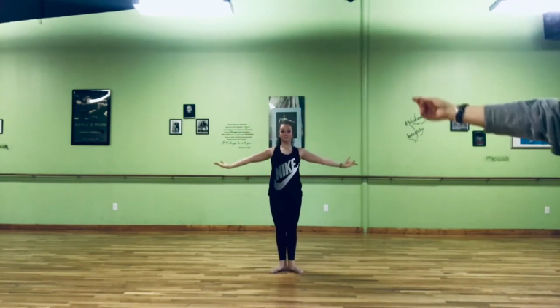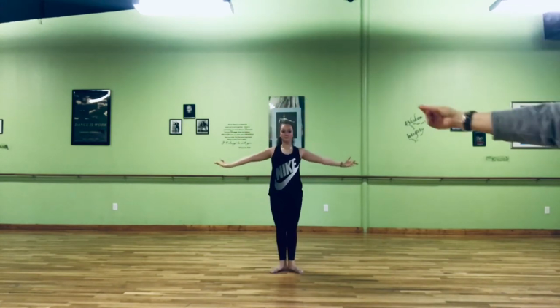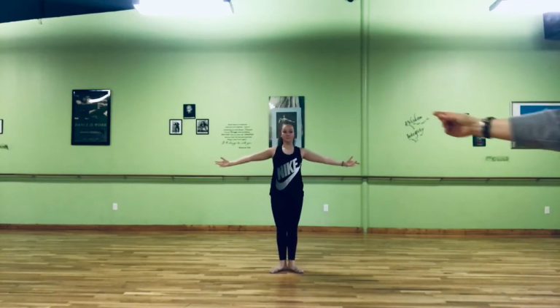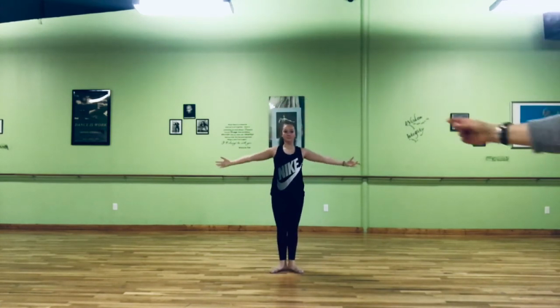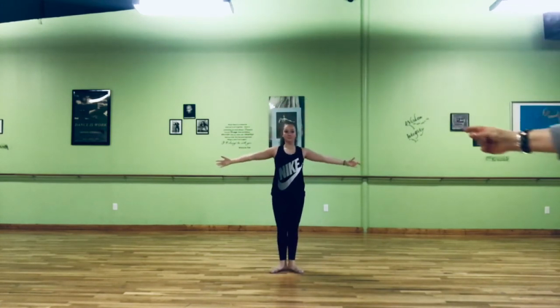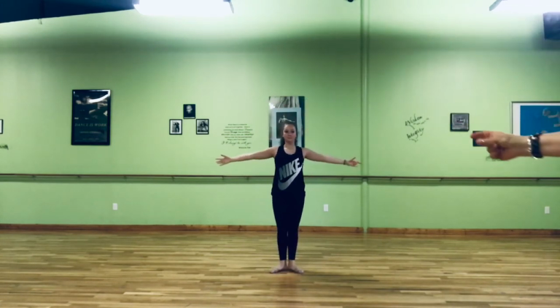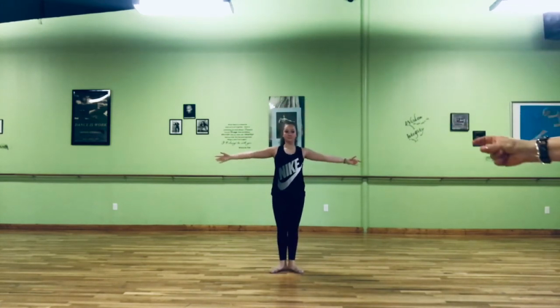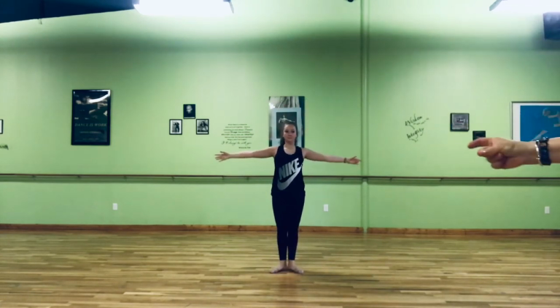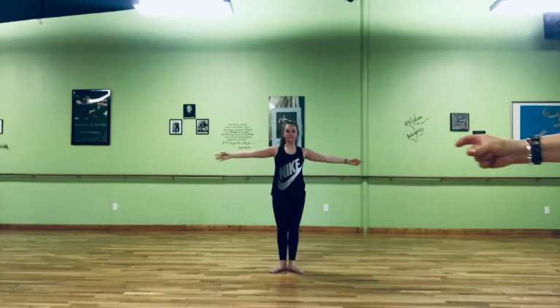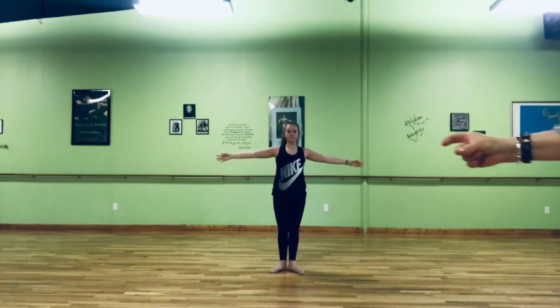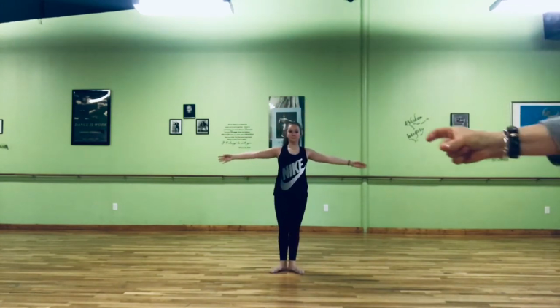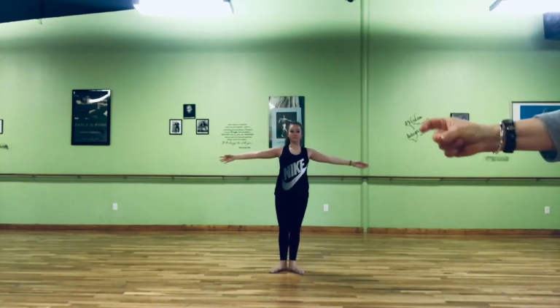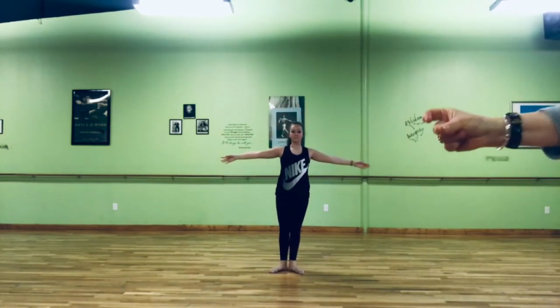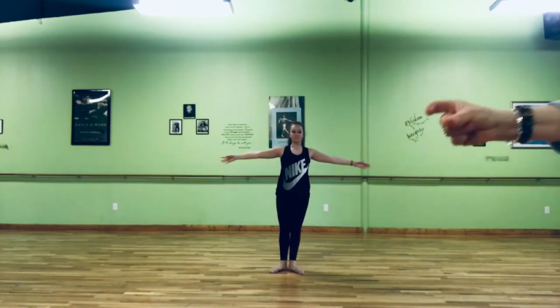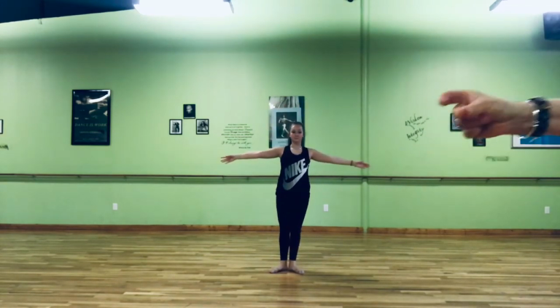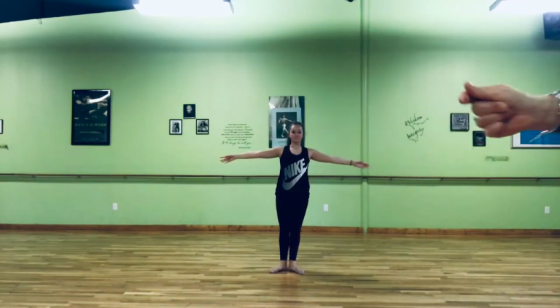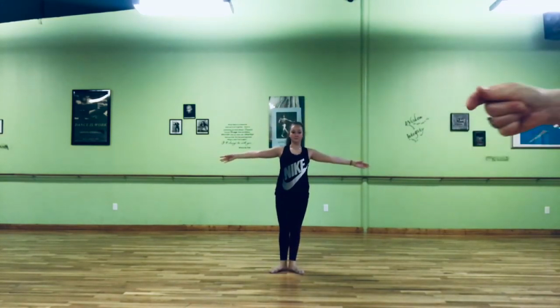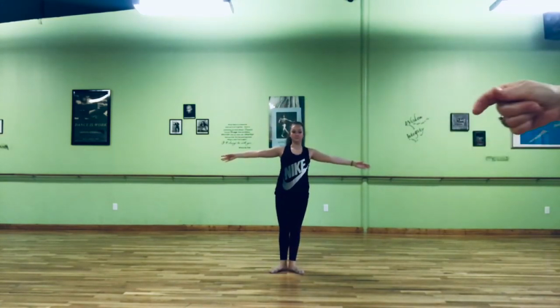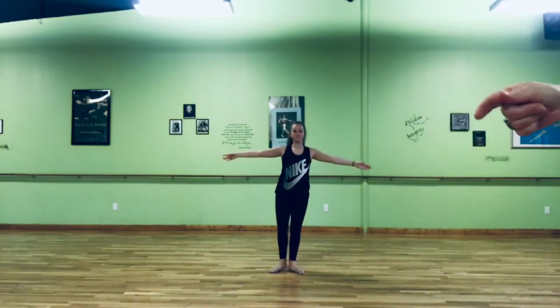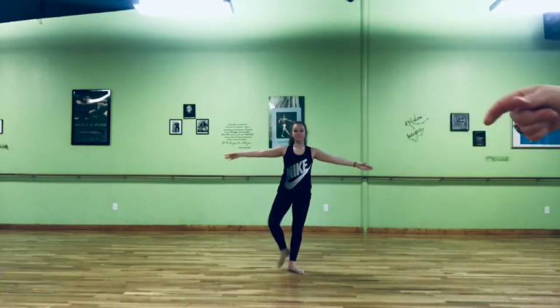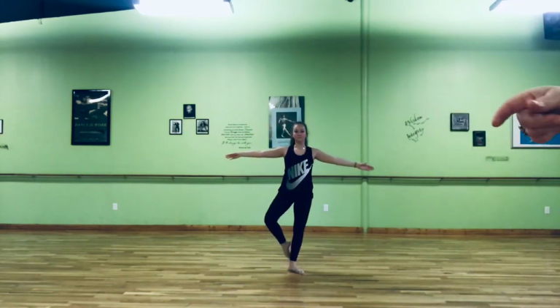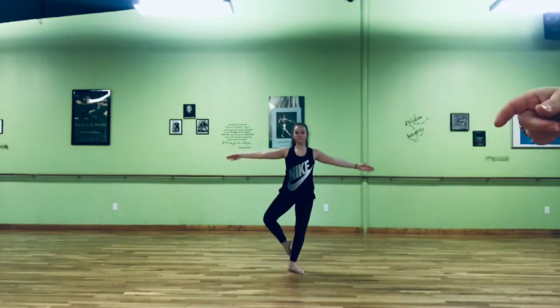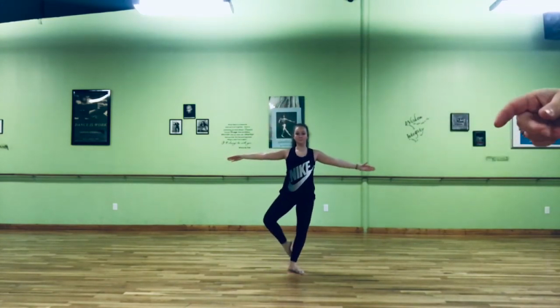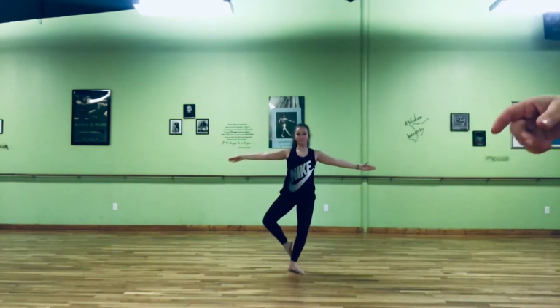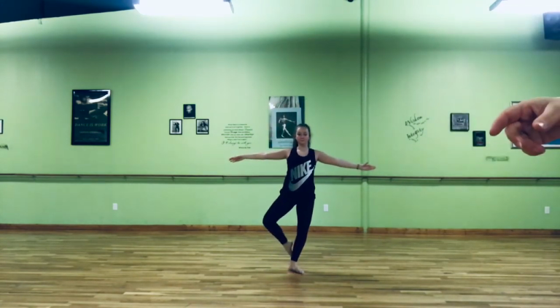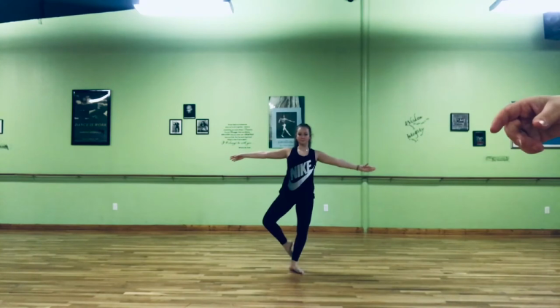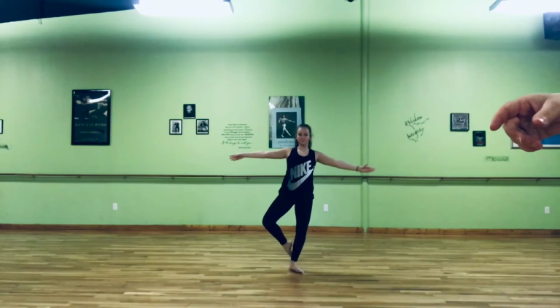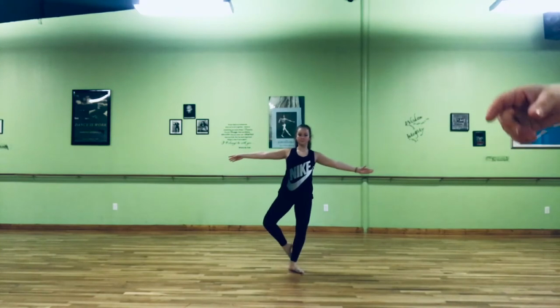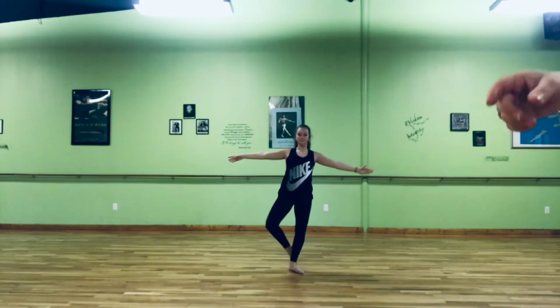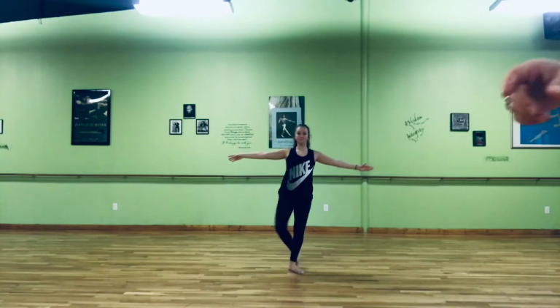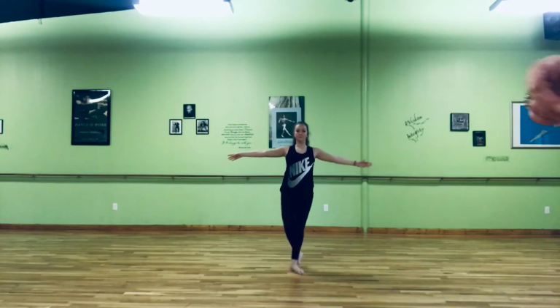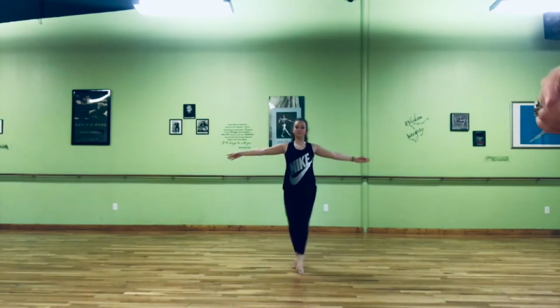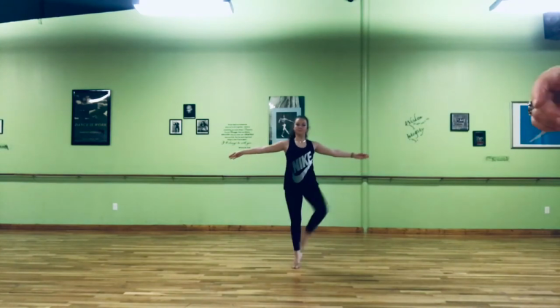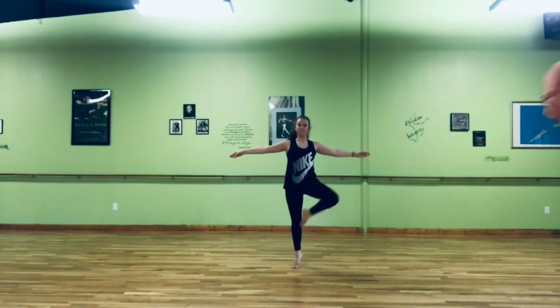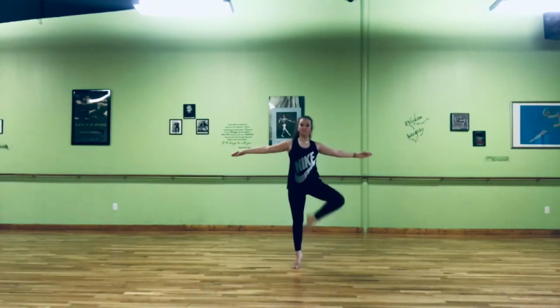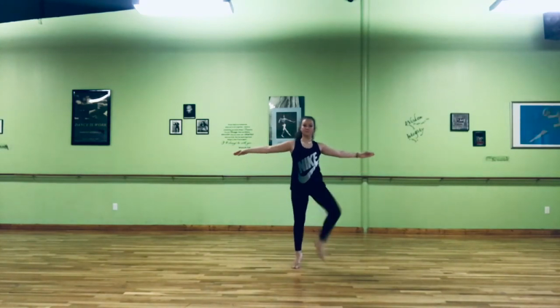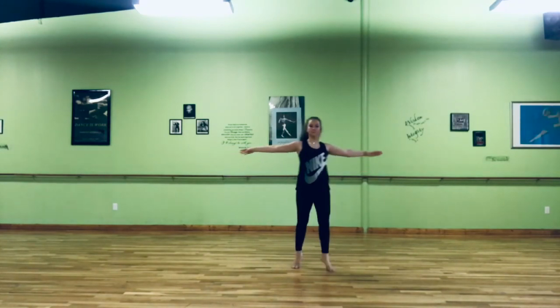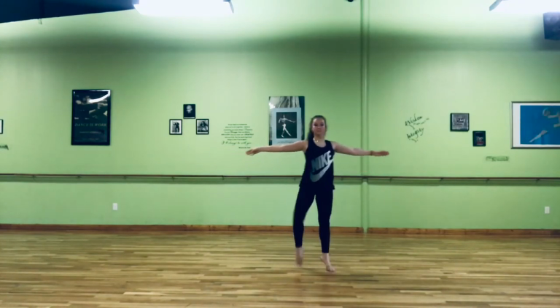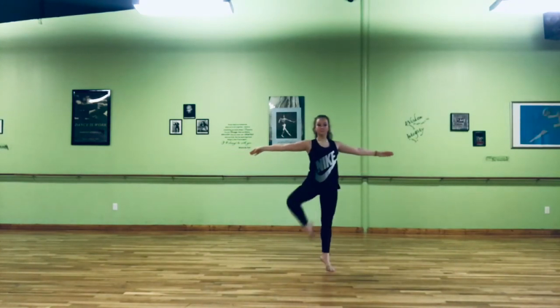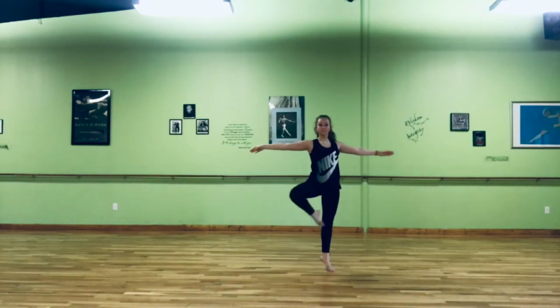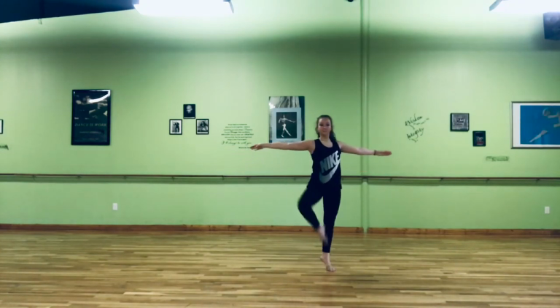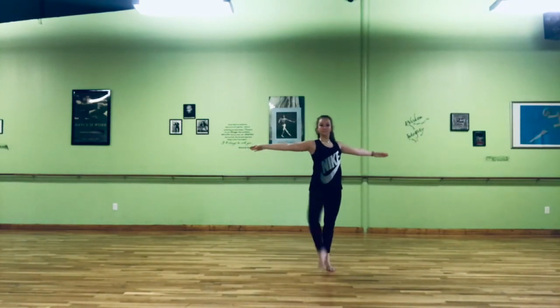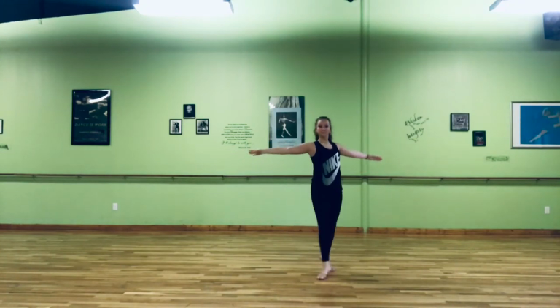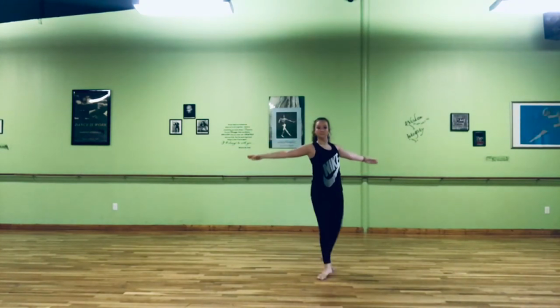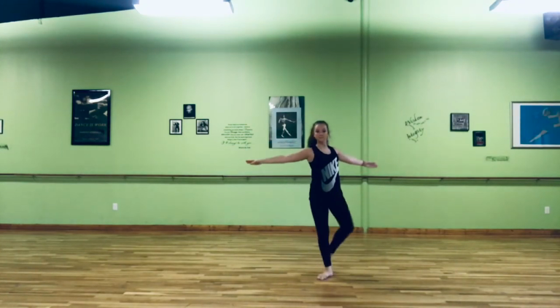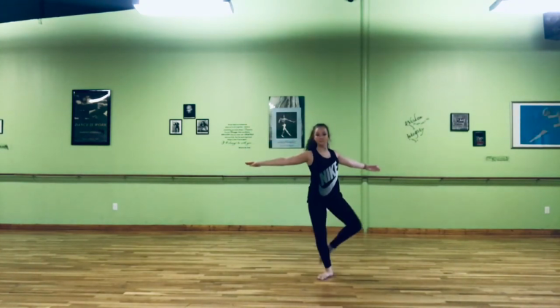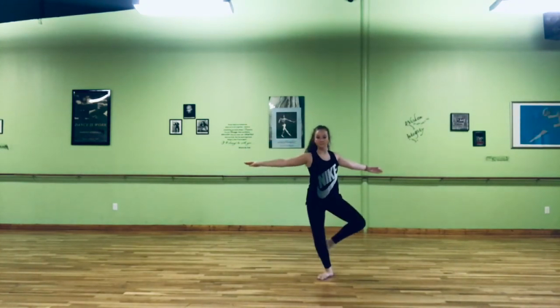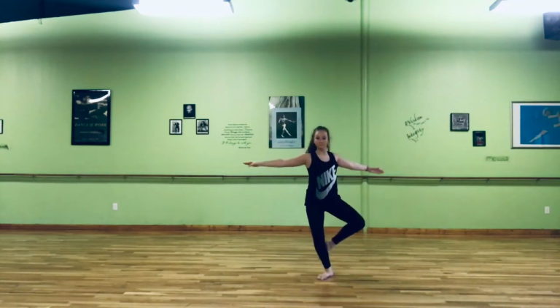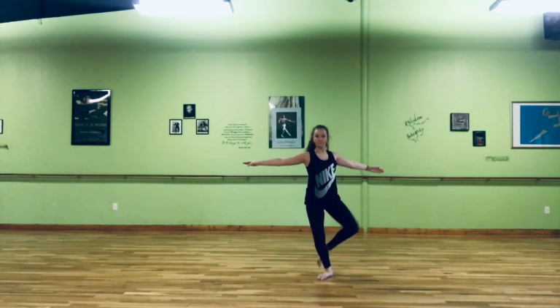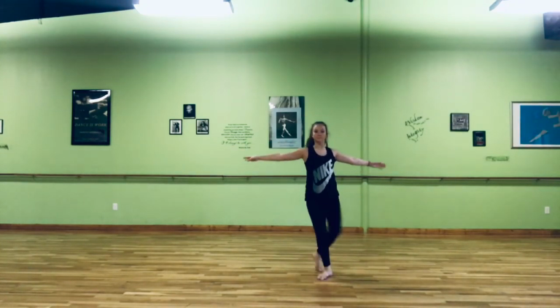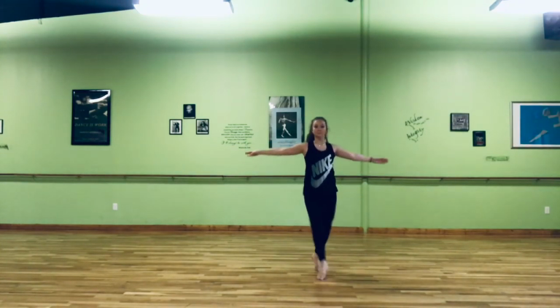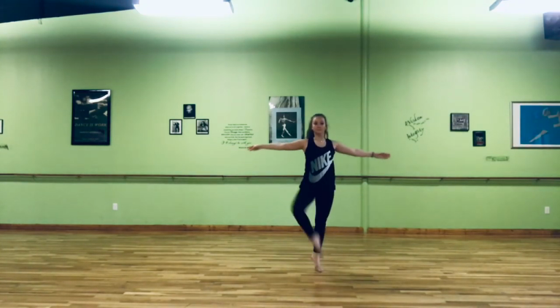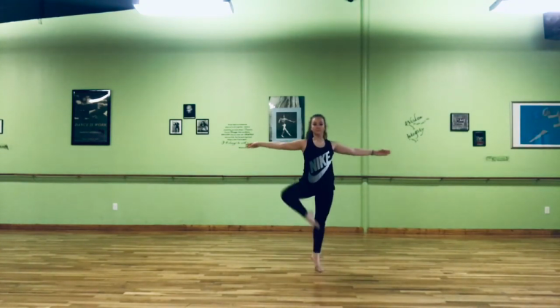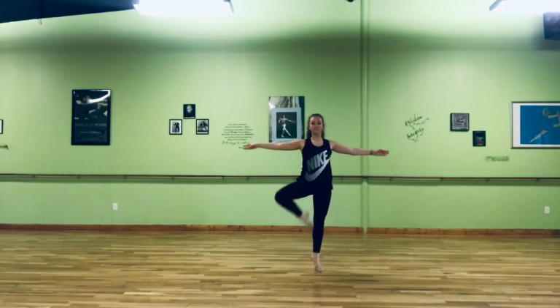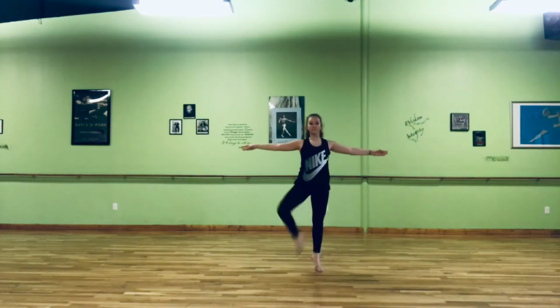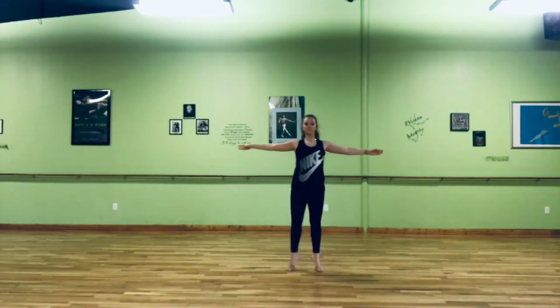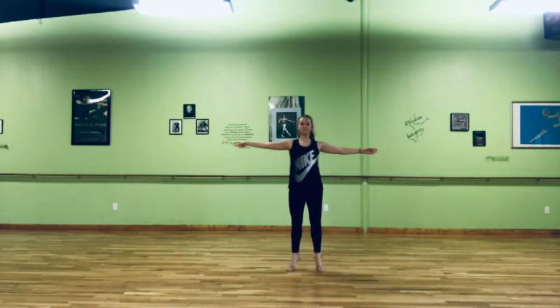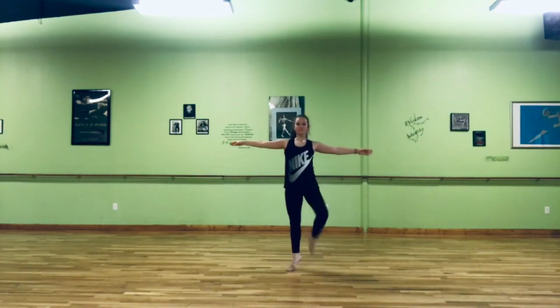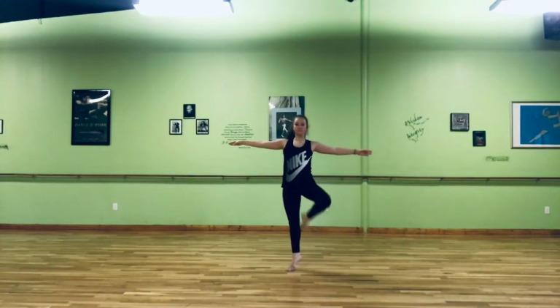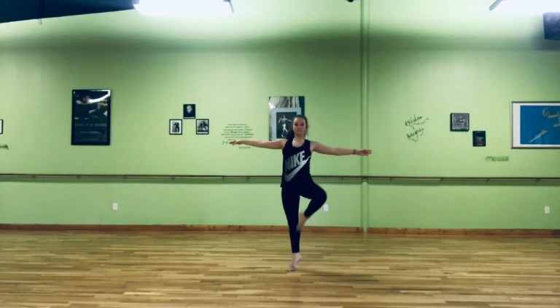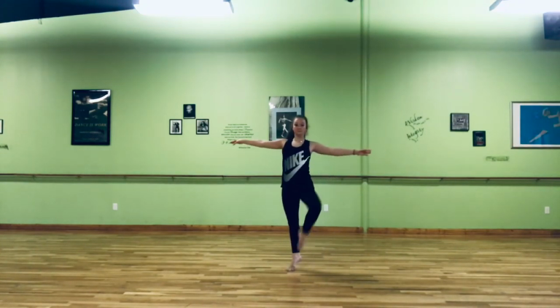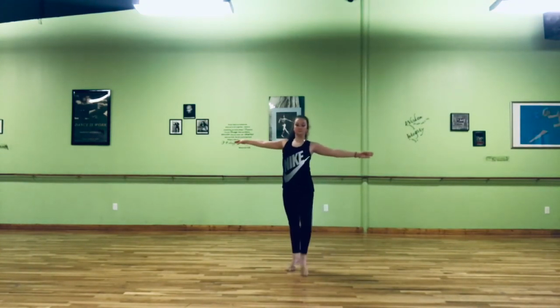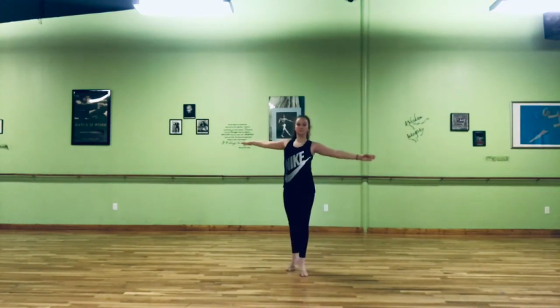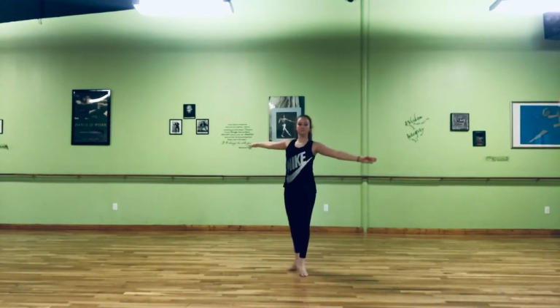Then we start with our pas de bourrée with our passé: up, up, down and up, up, down.